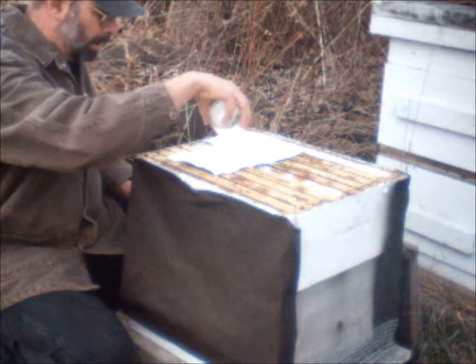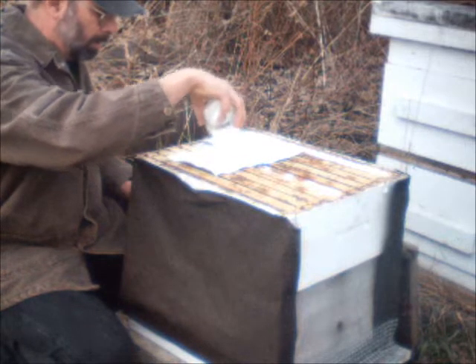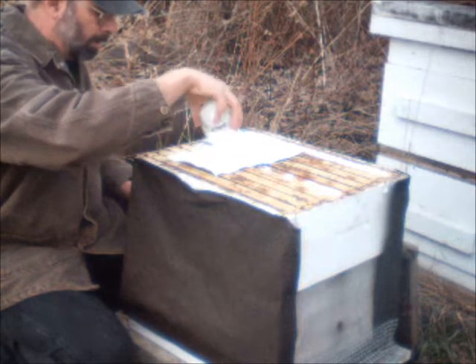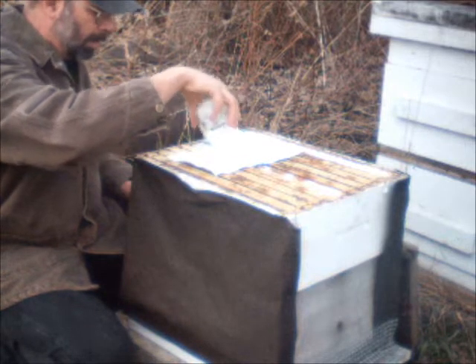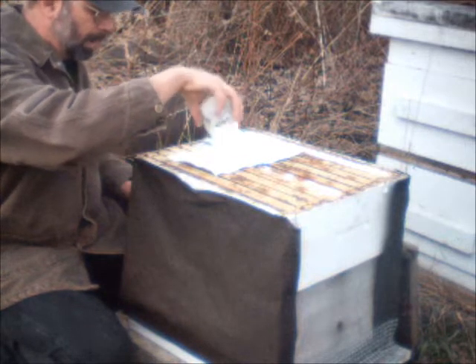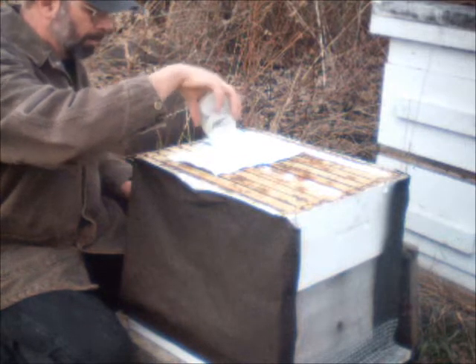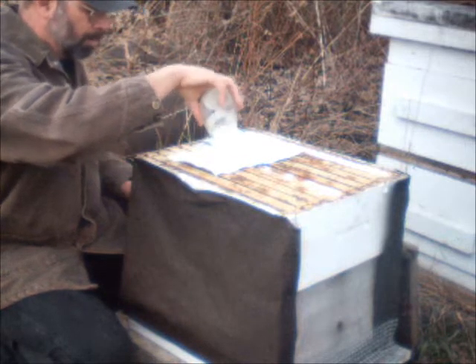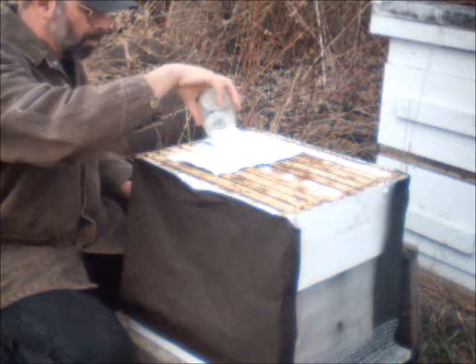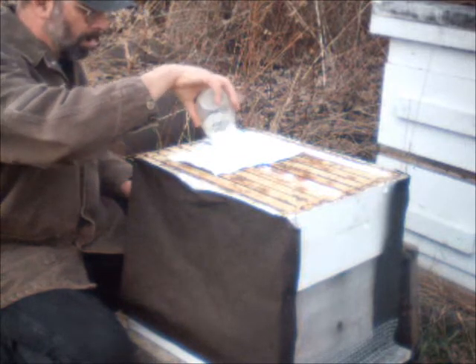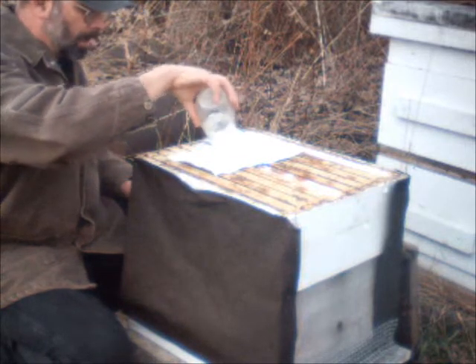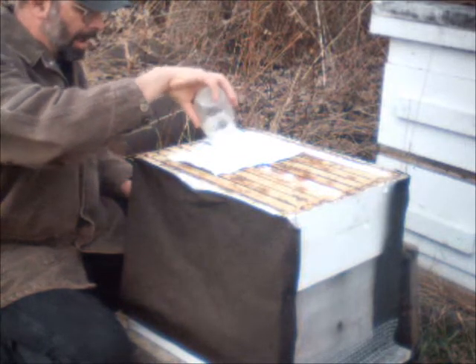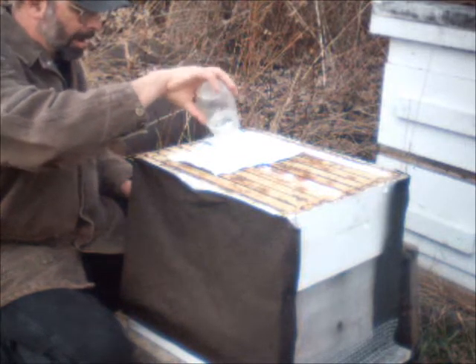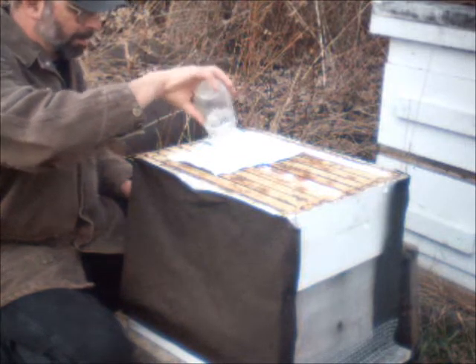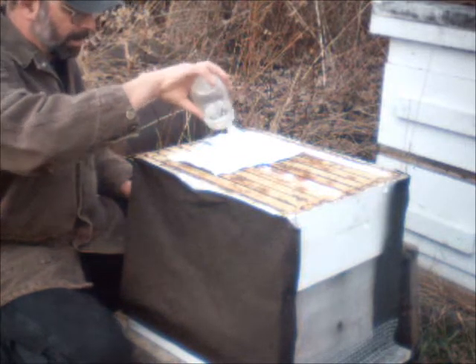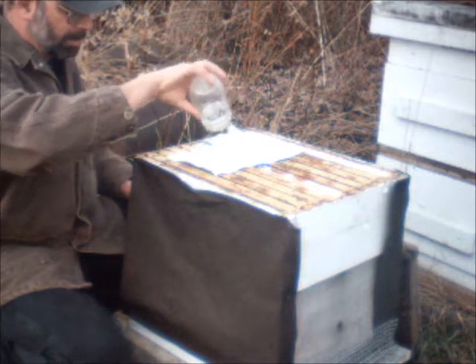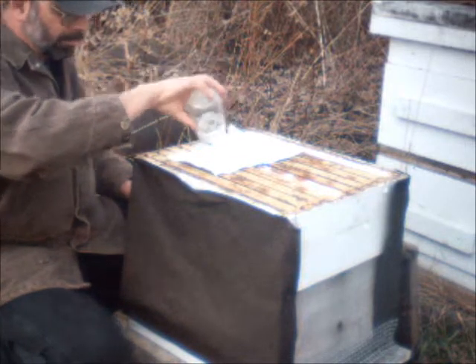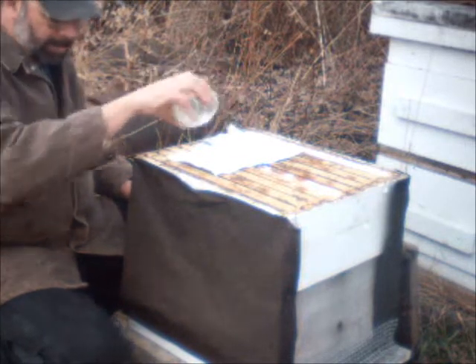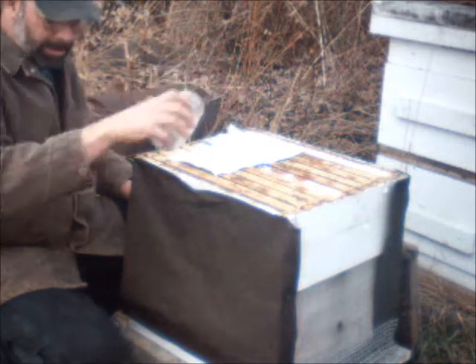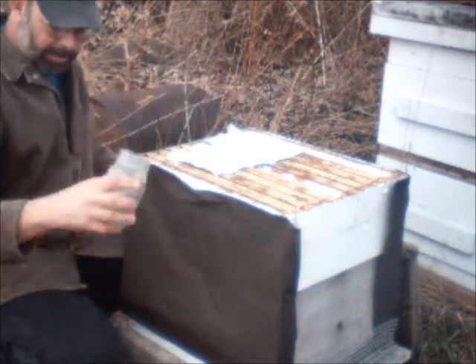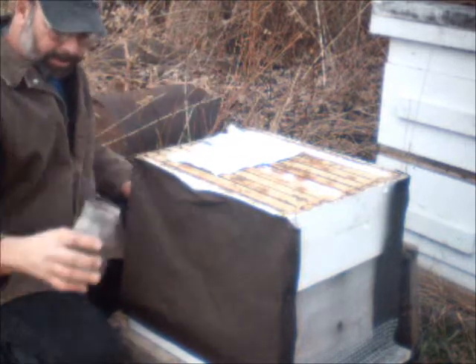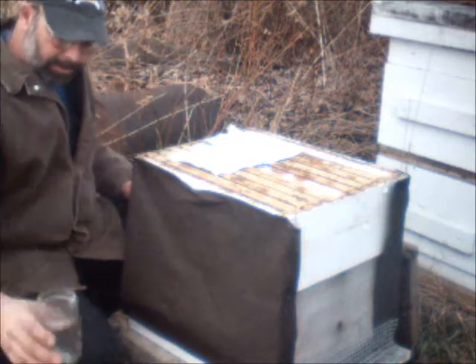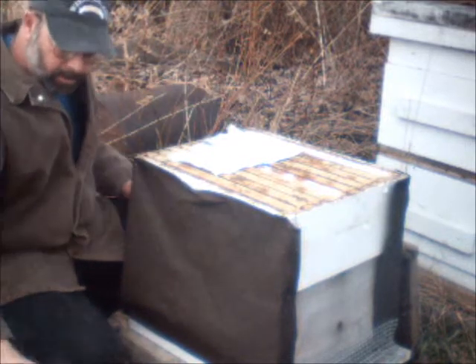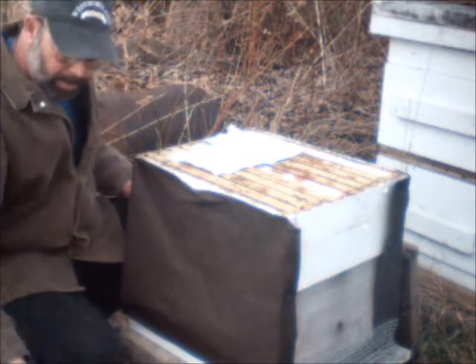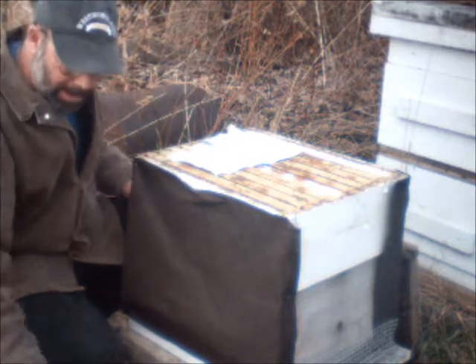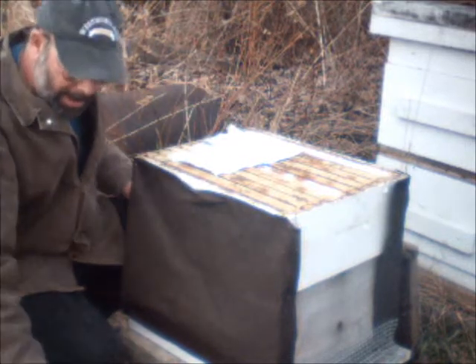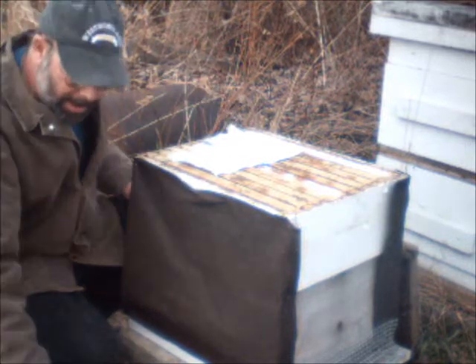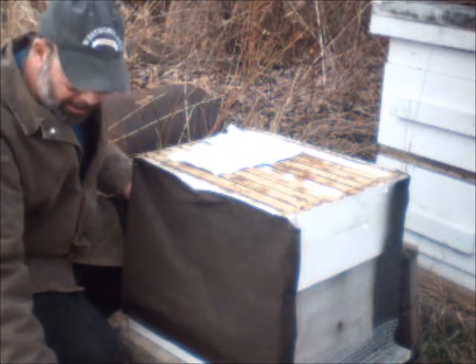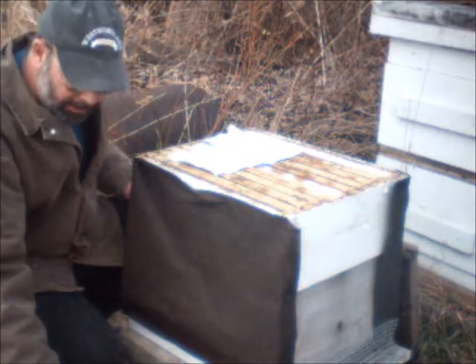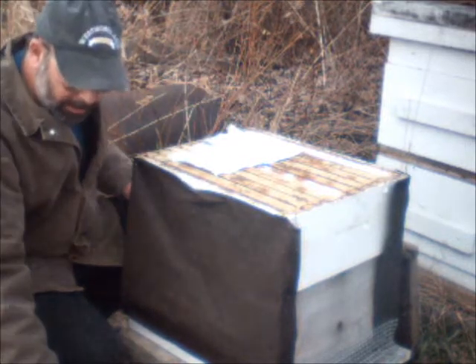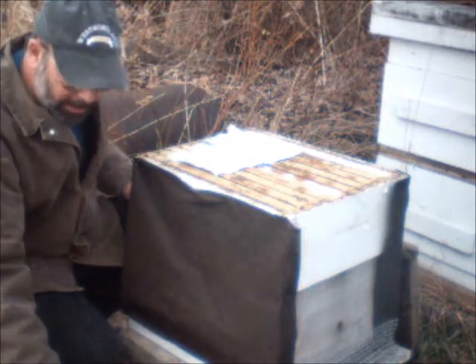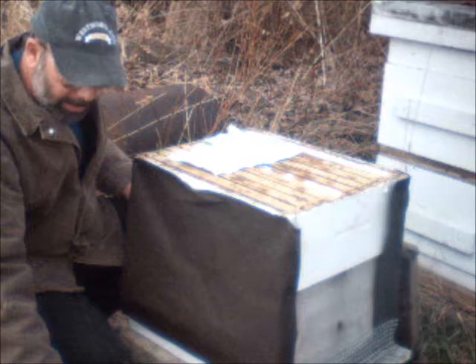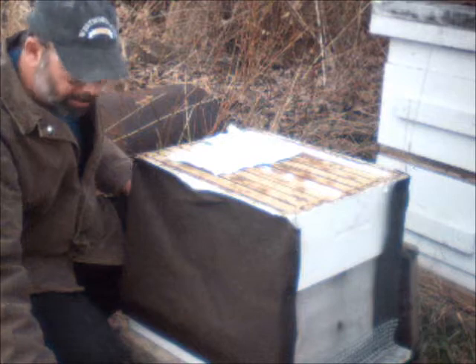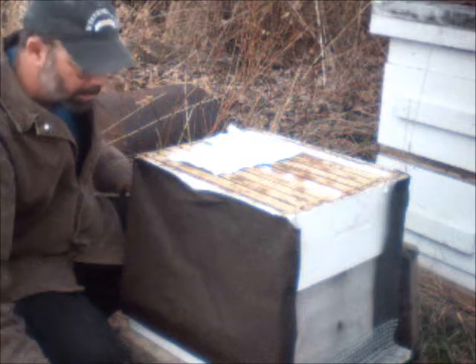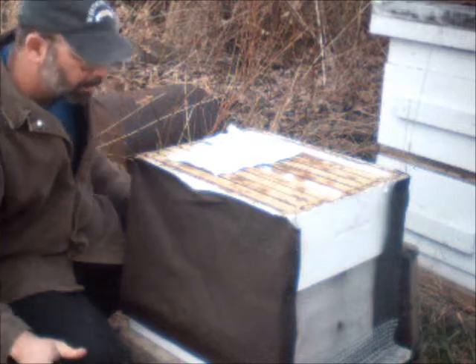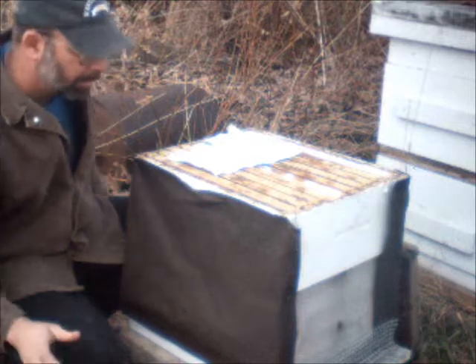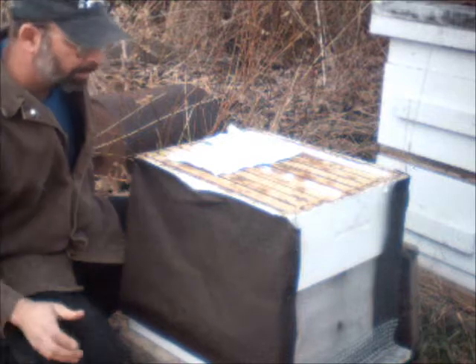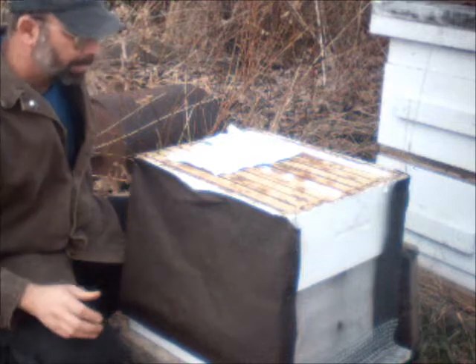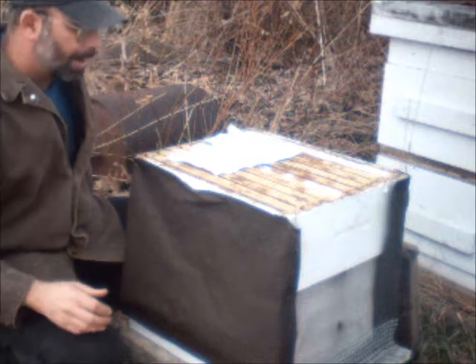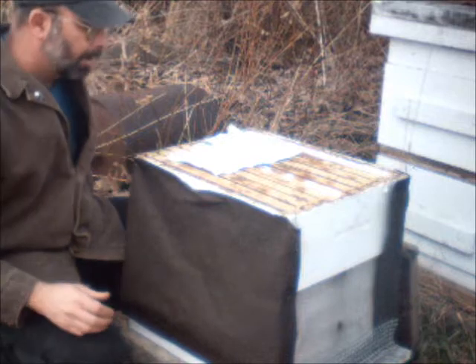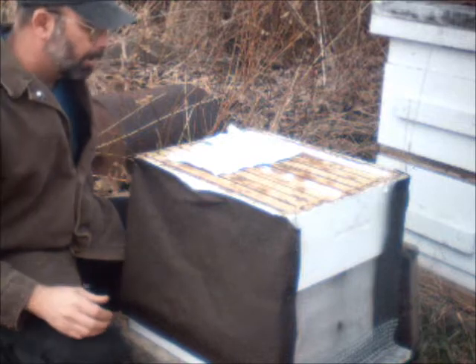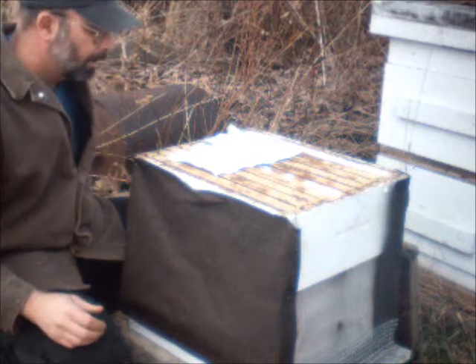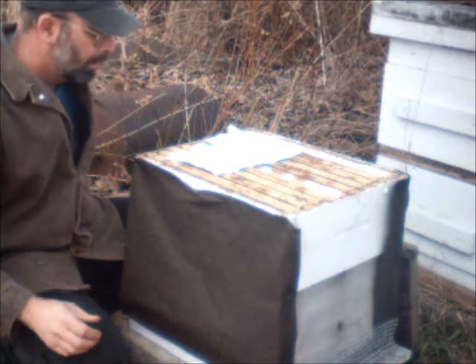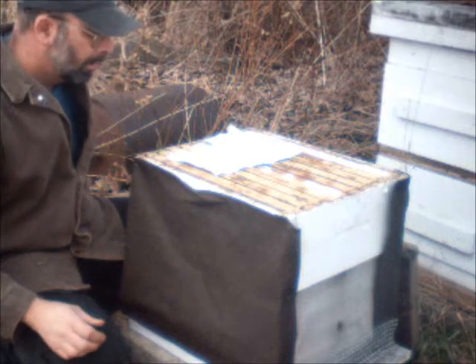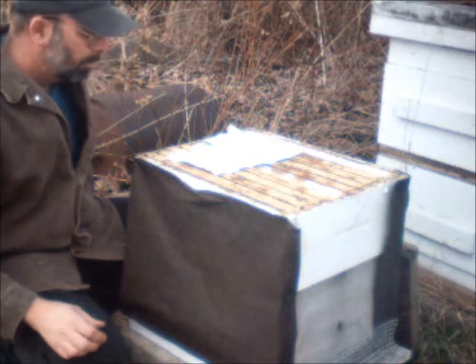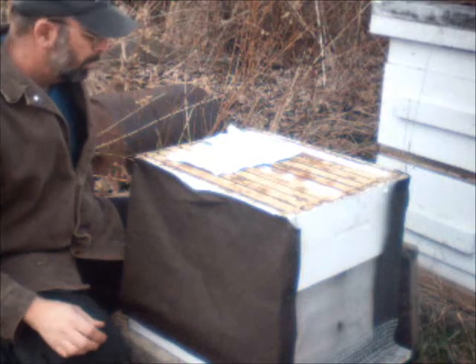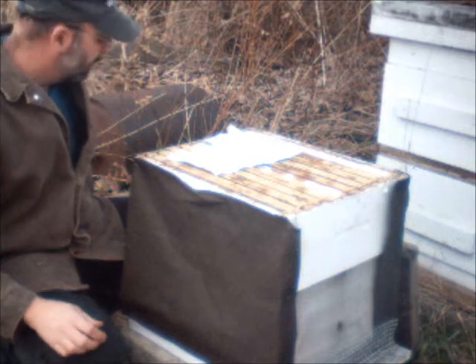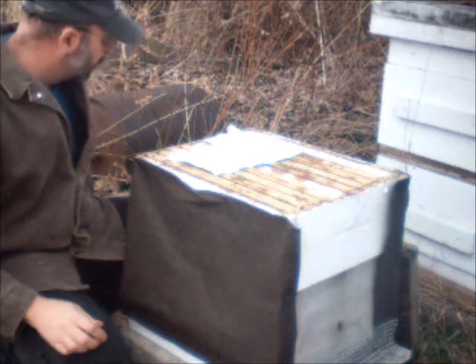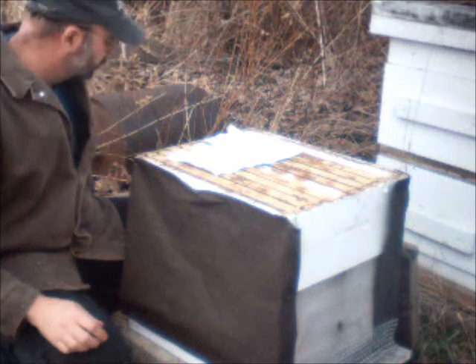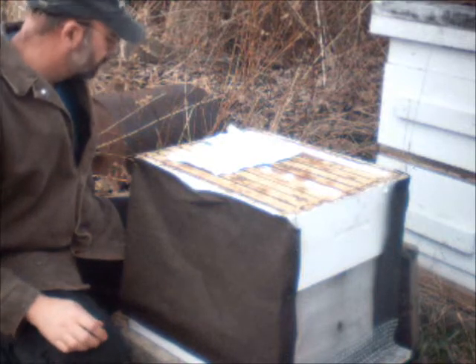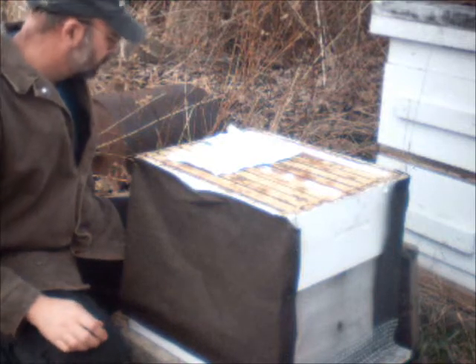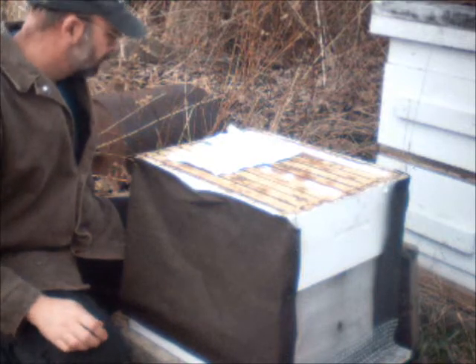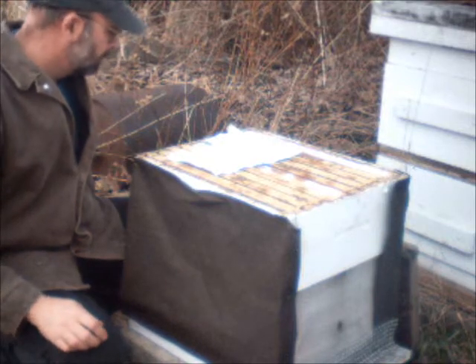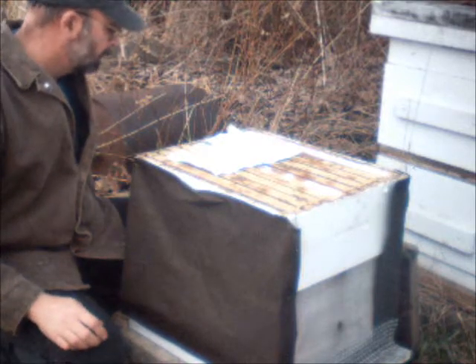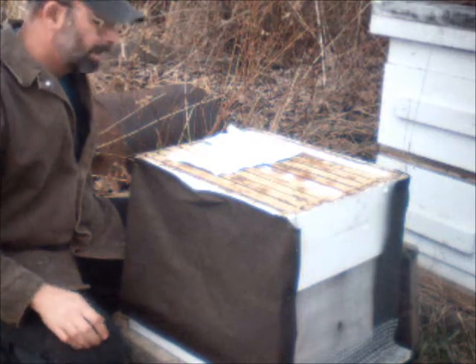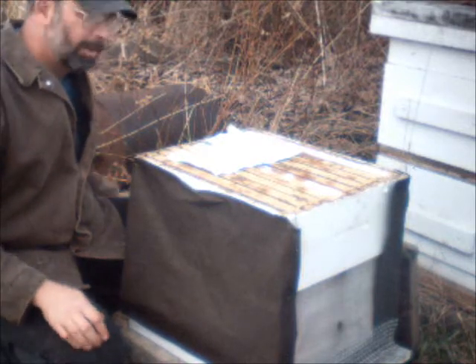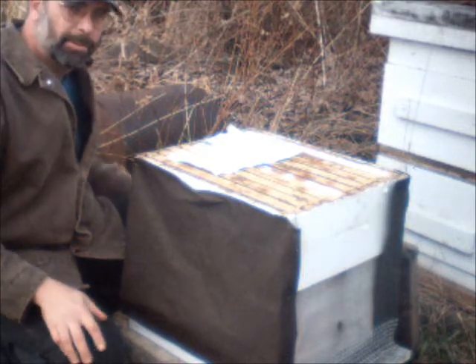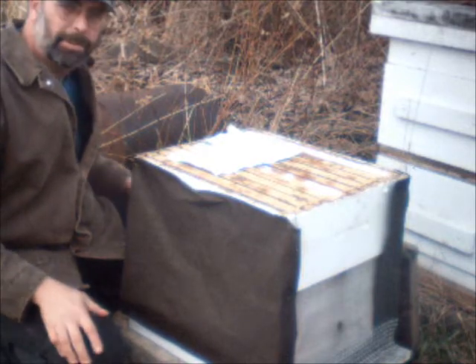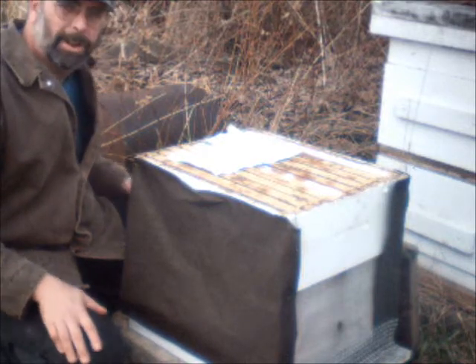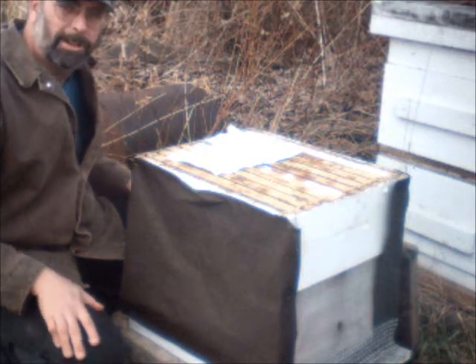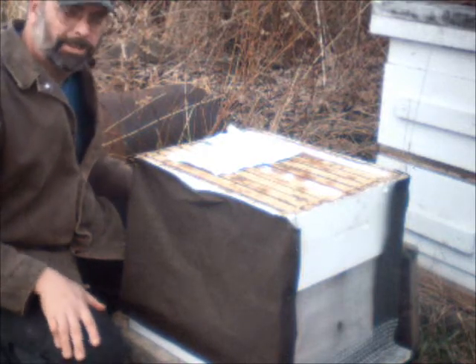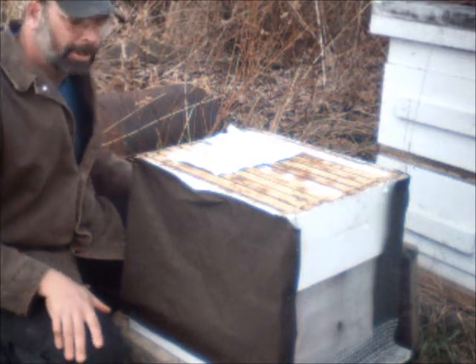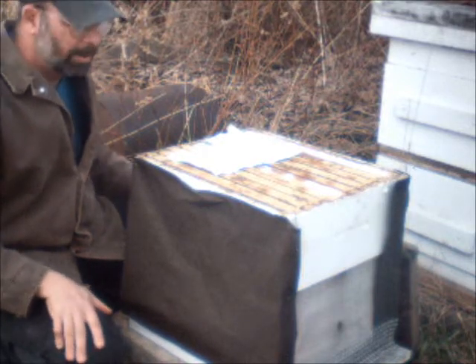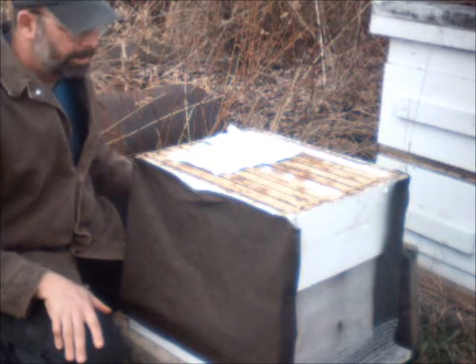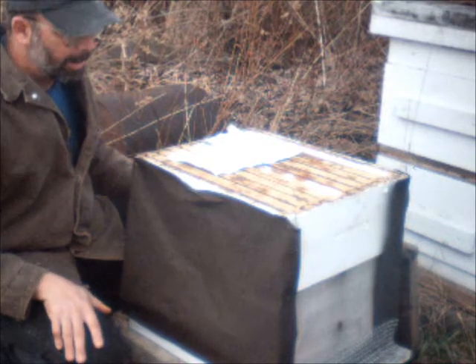Normally I'd put more on a hive, but seeing it's such a weak hive, I'm just going to give them a little bit for now. Besides, I'm rather short on sugar today.